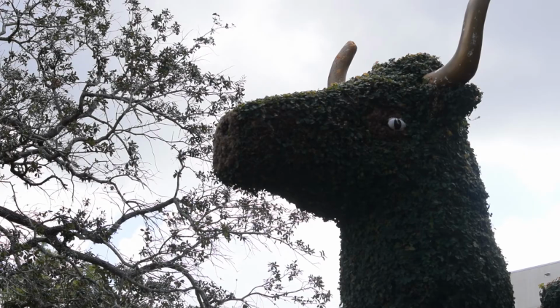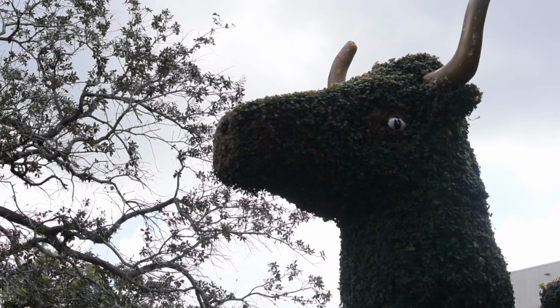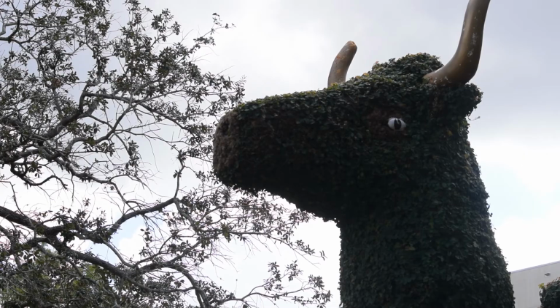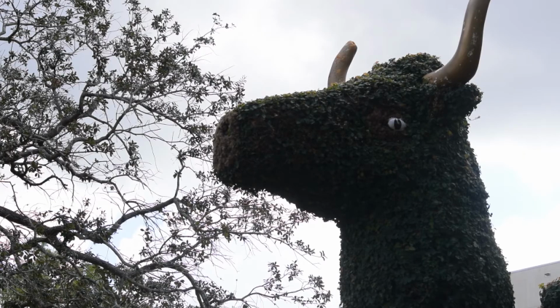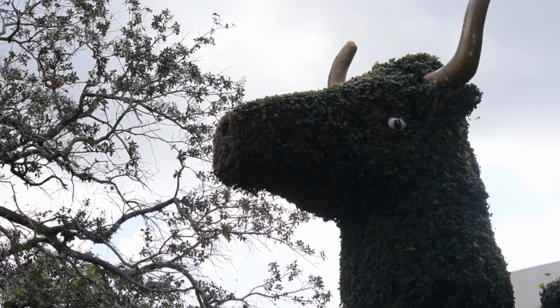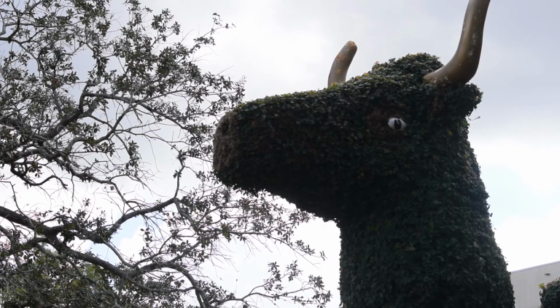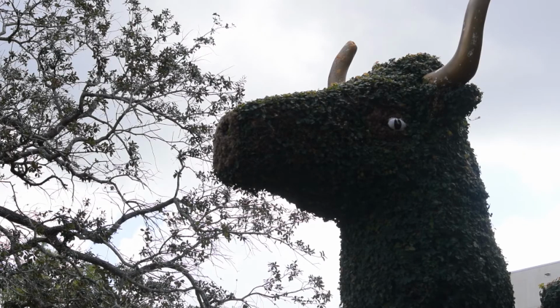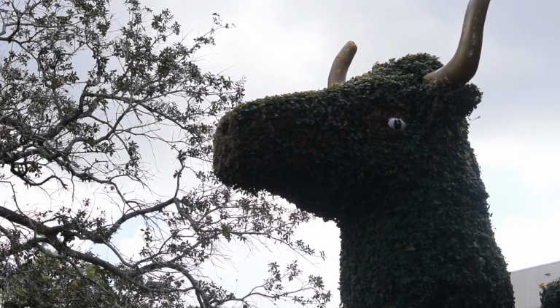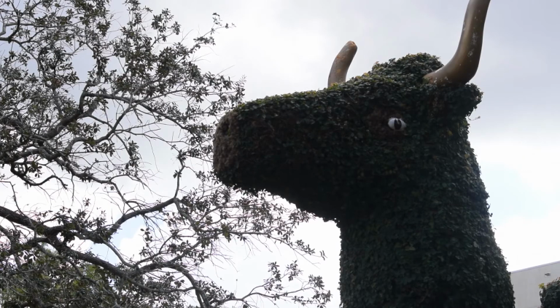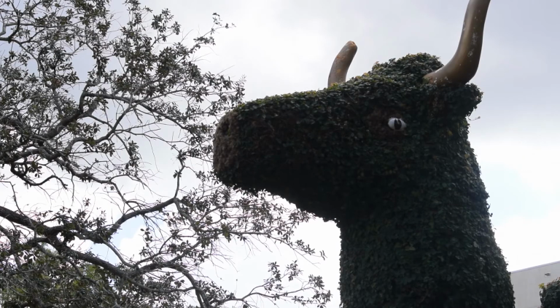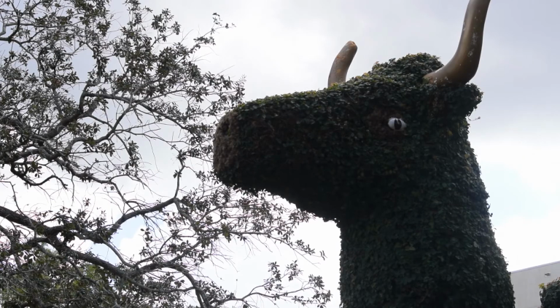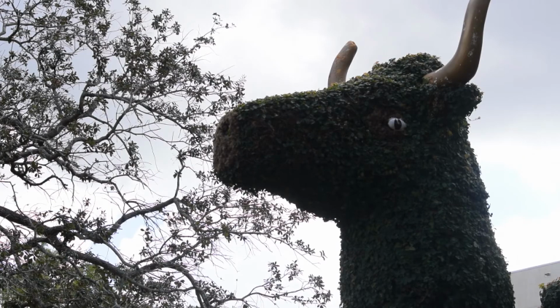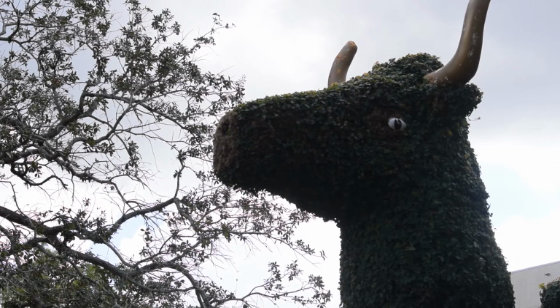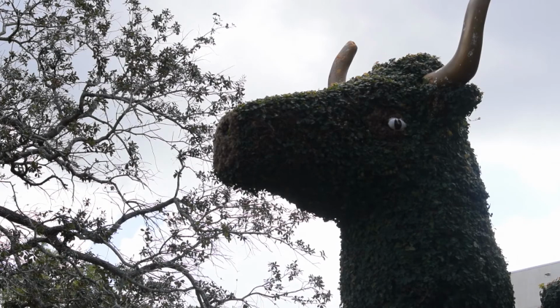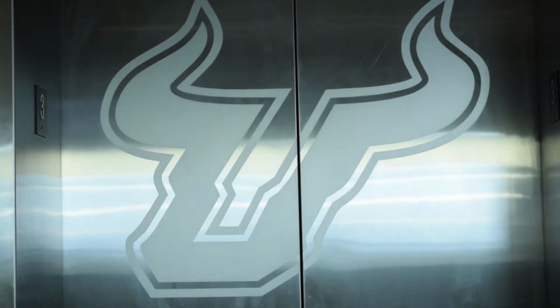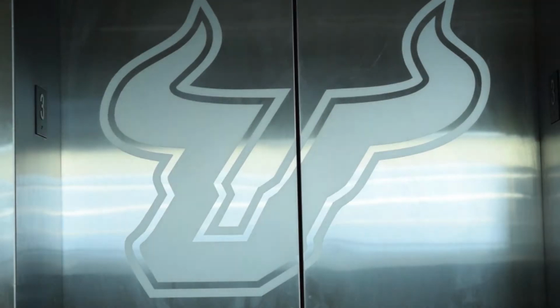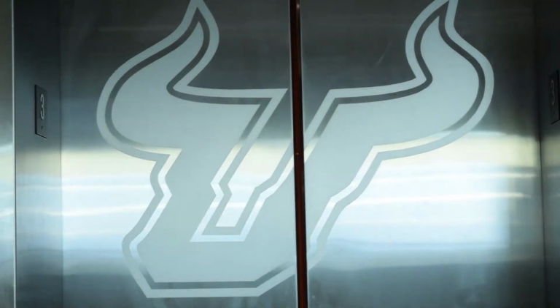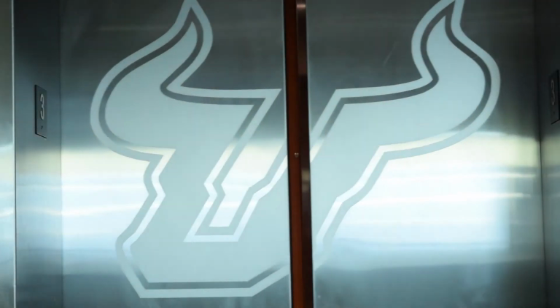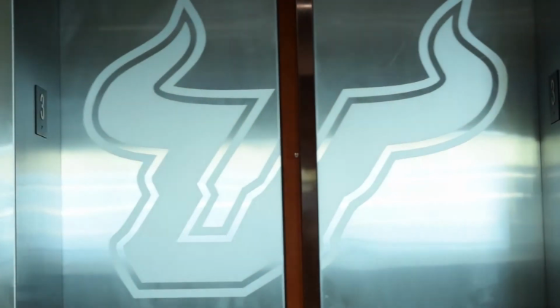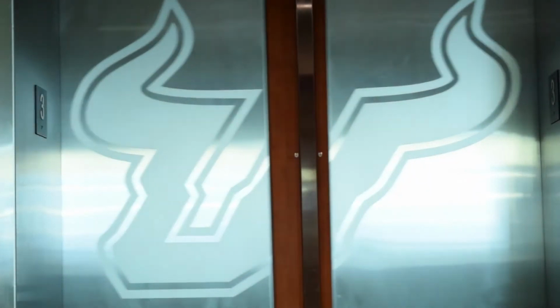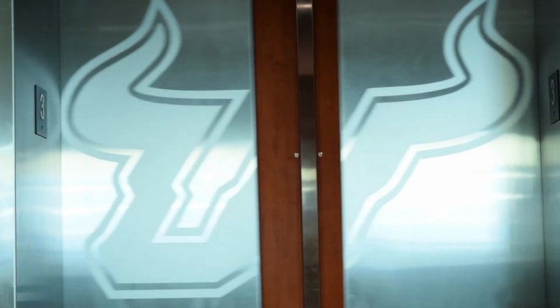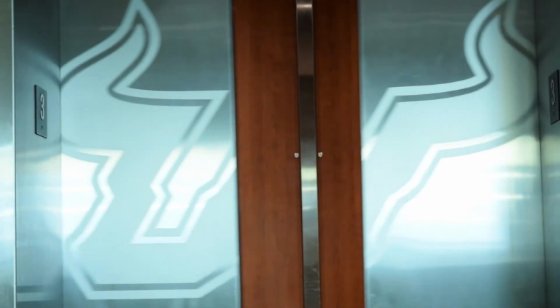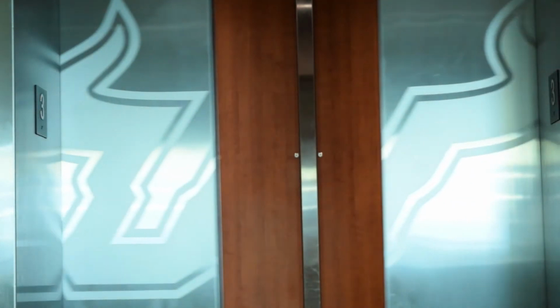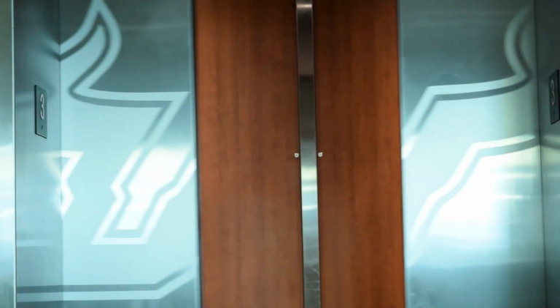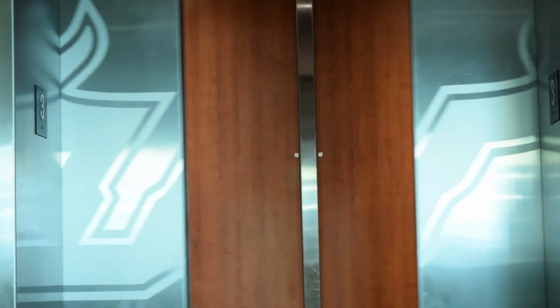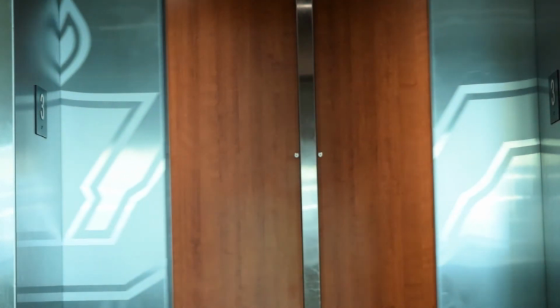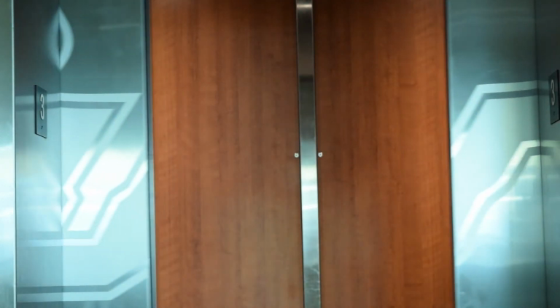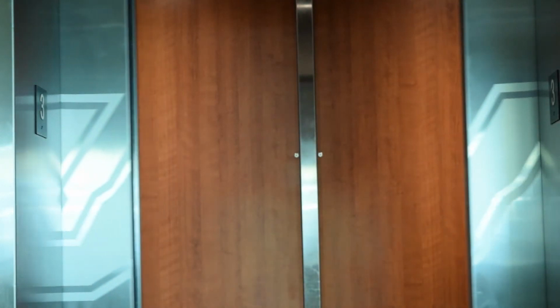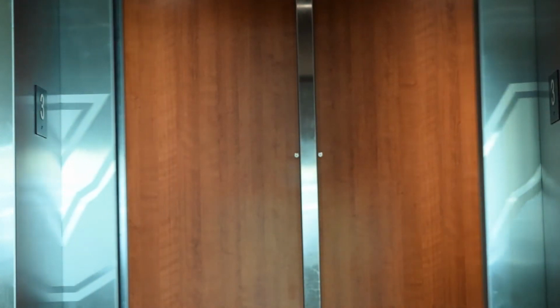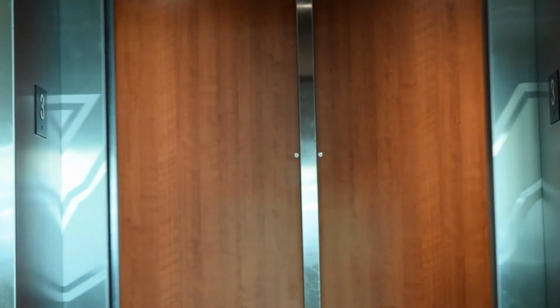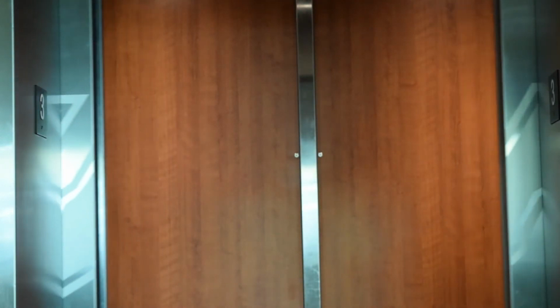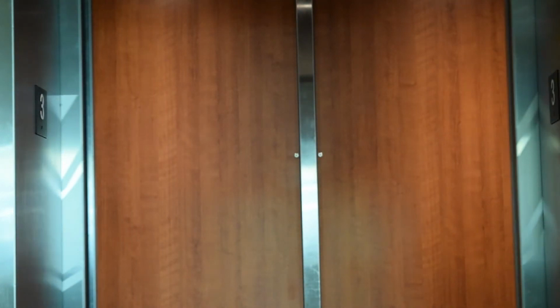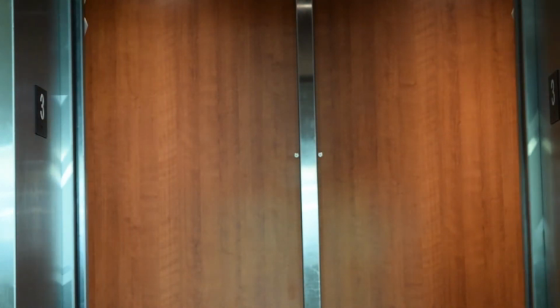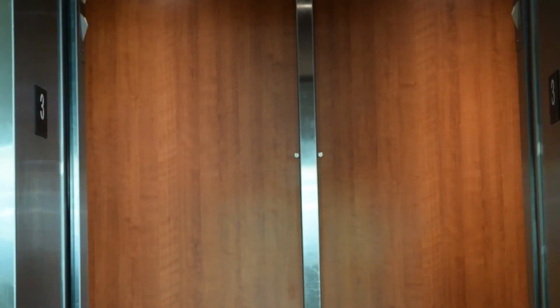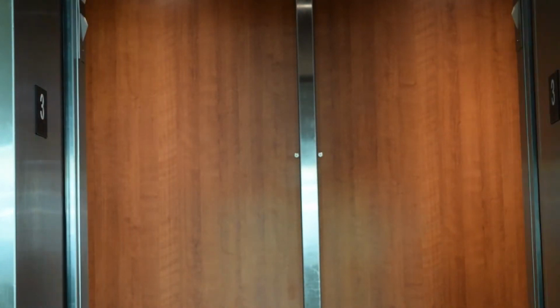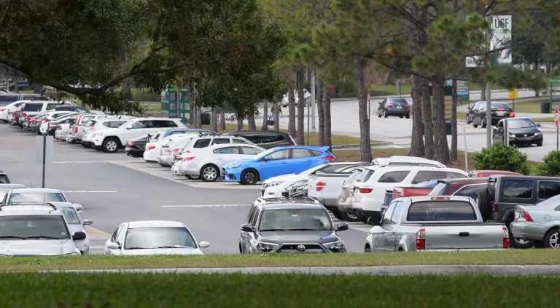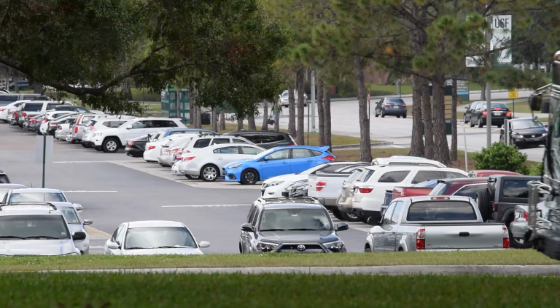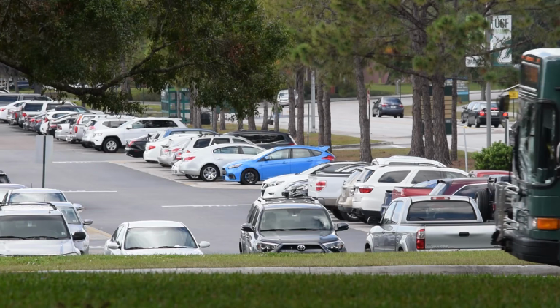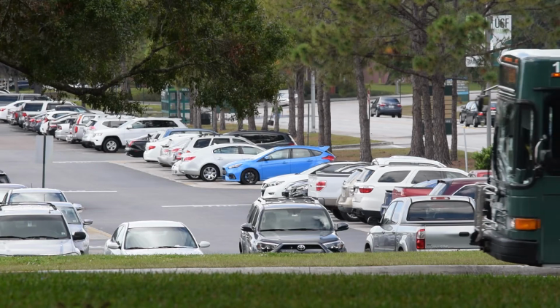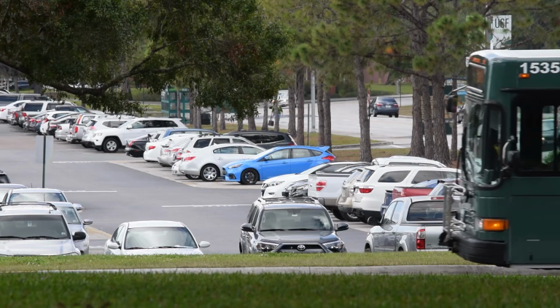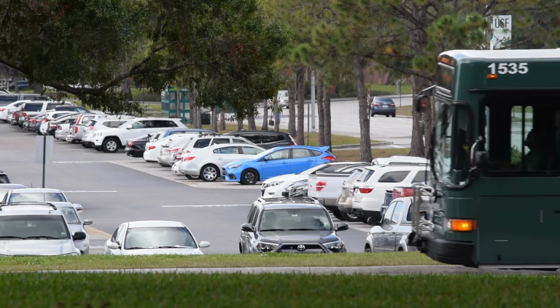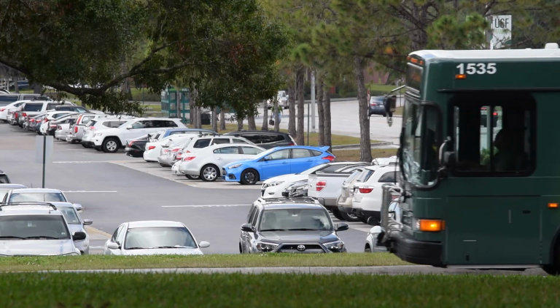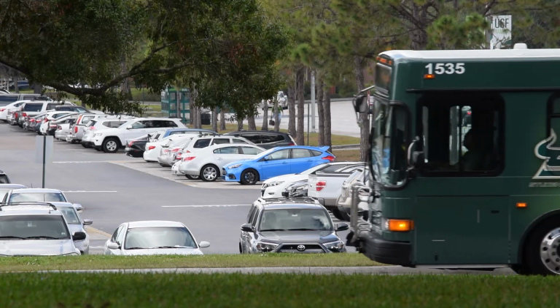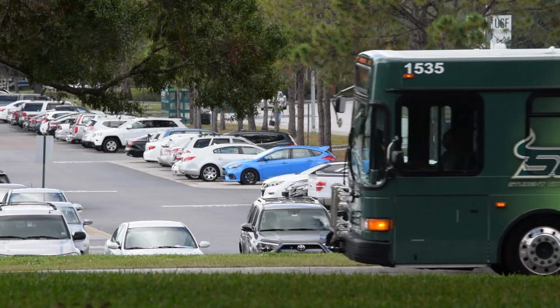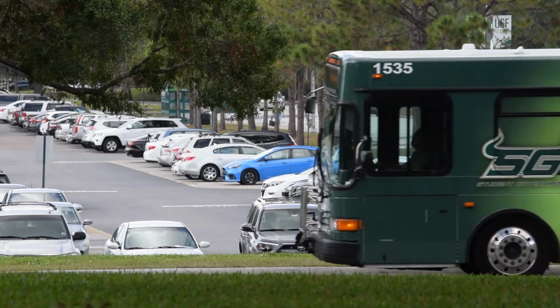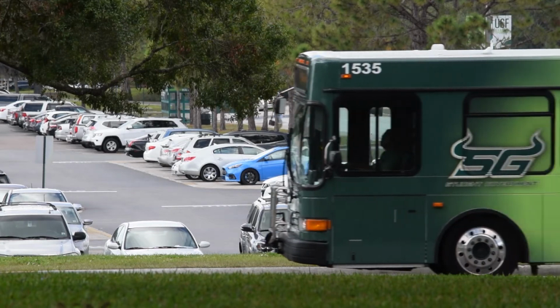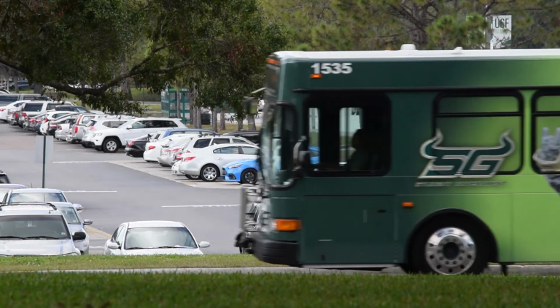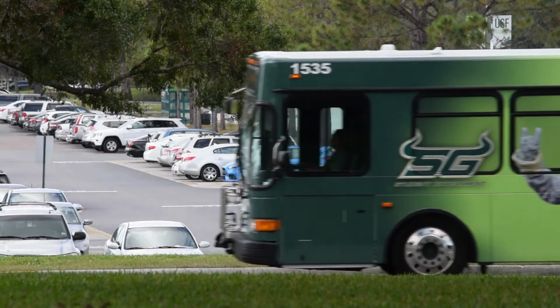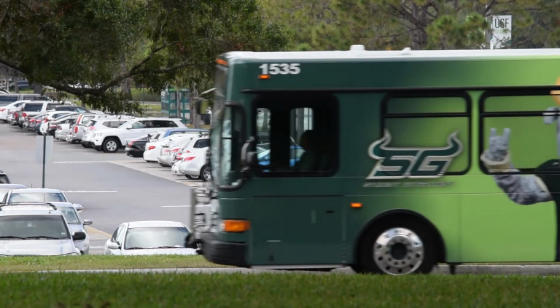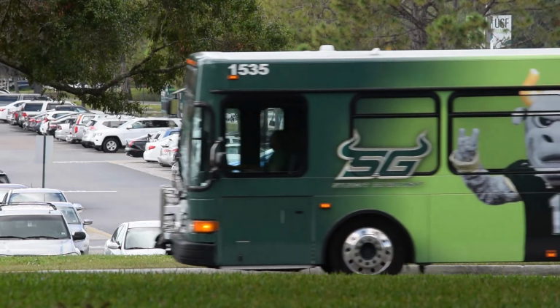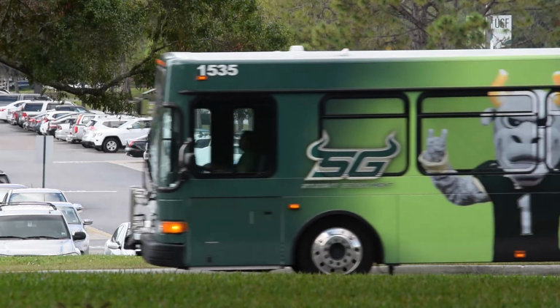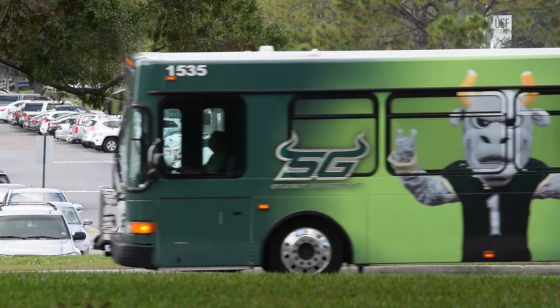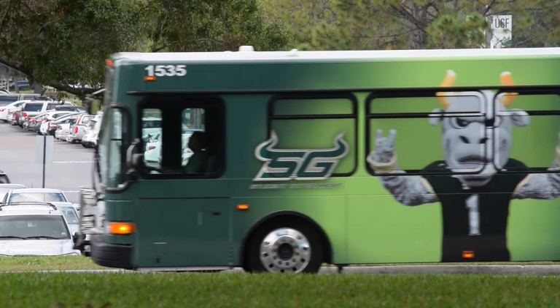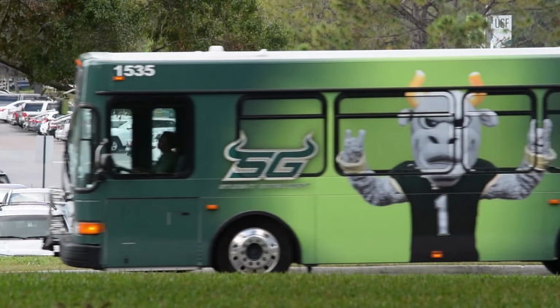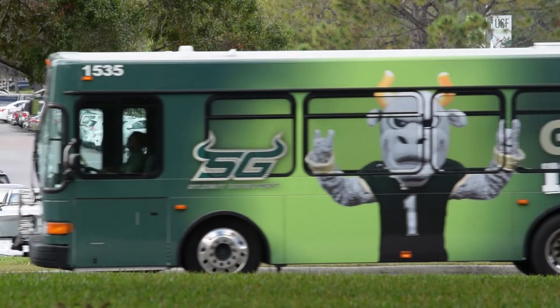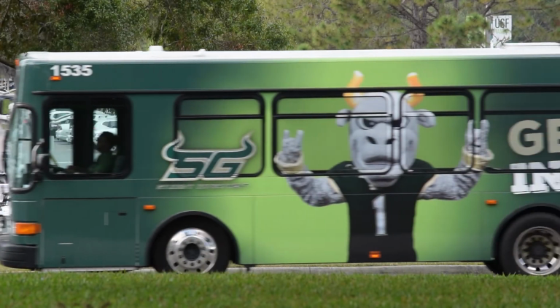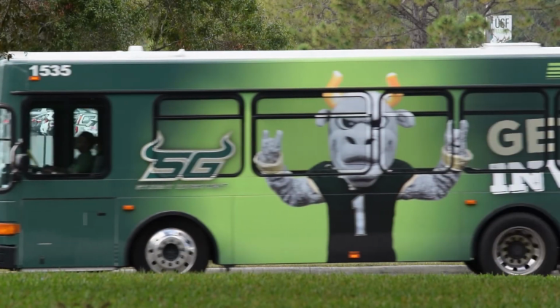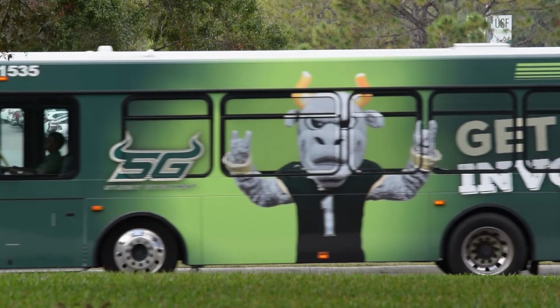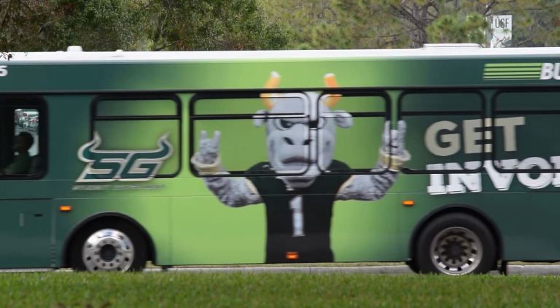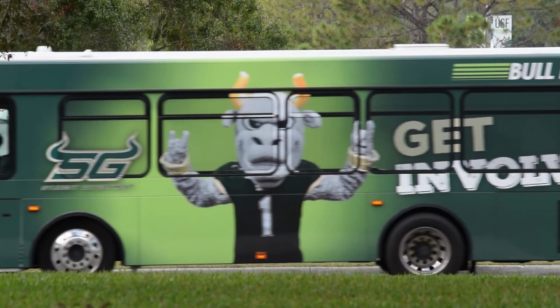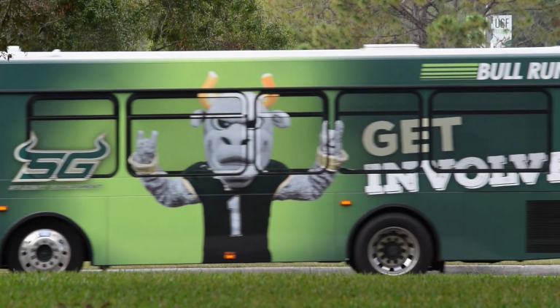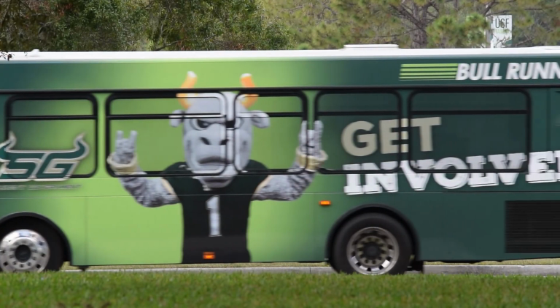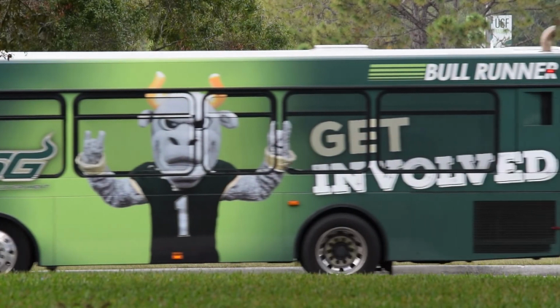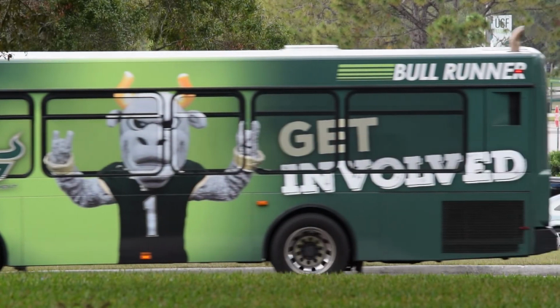Surrounded by greenery and opportunity, the MSC is a great place for you to get involved.